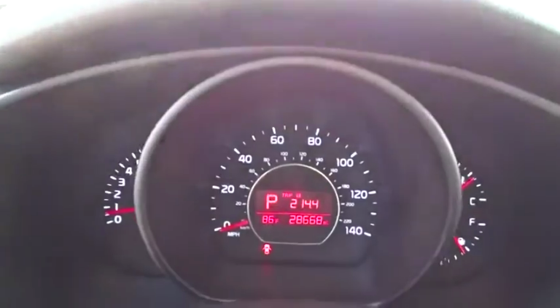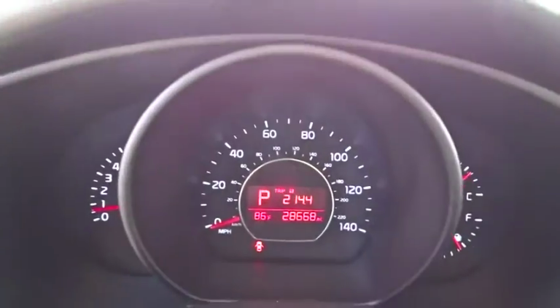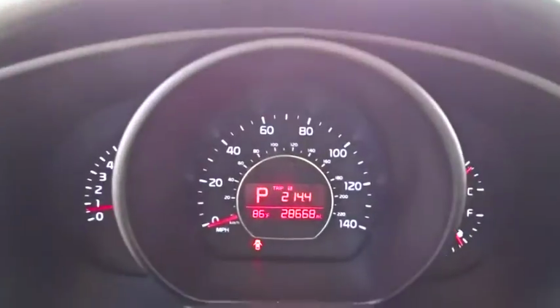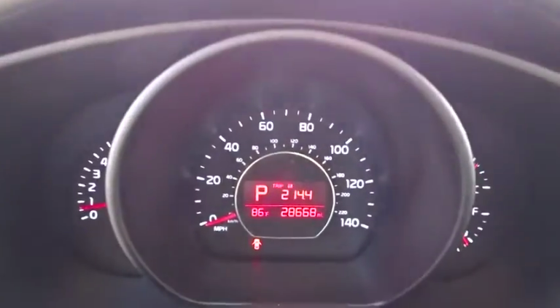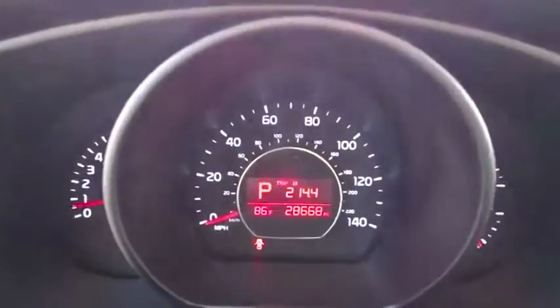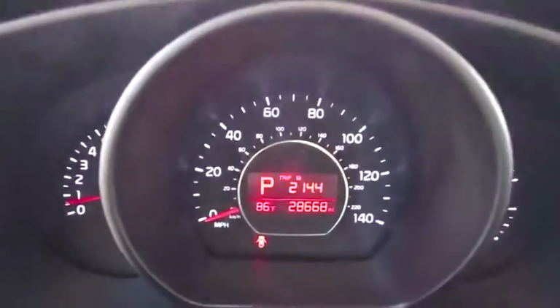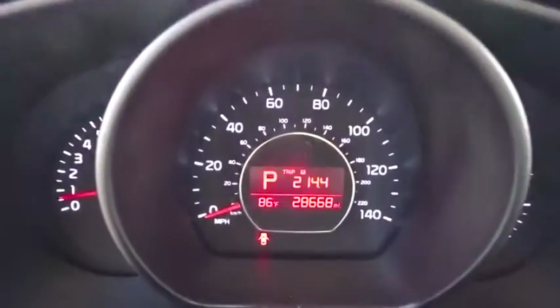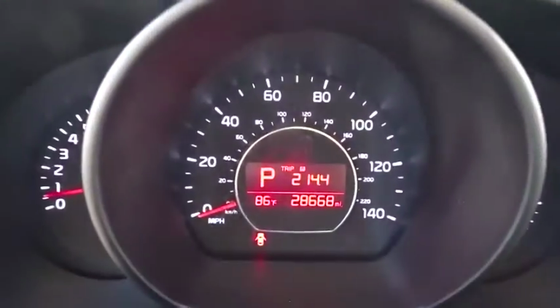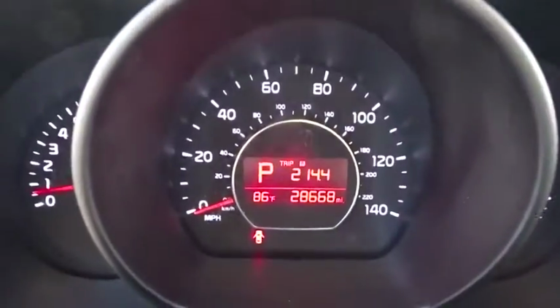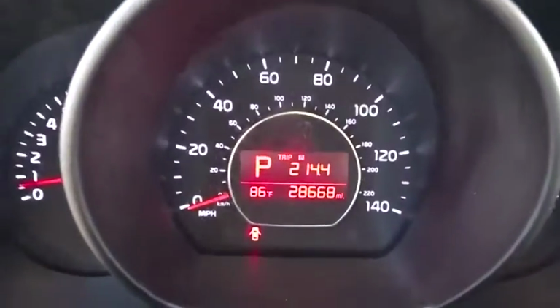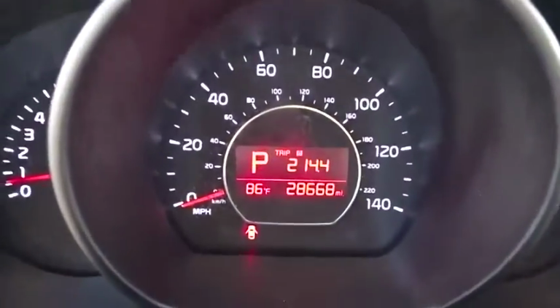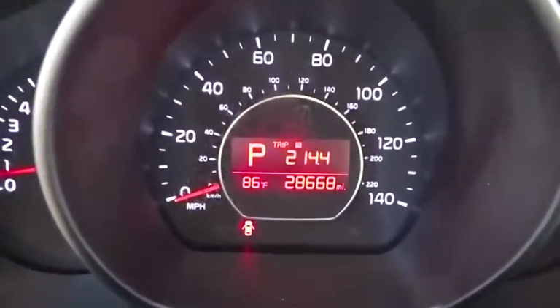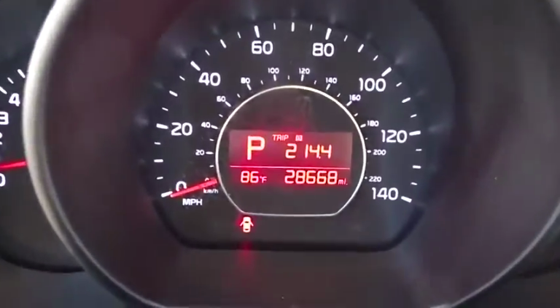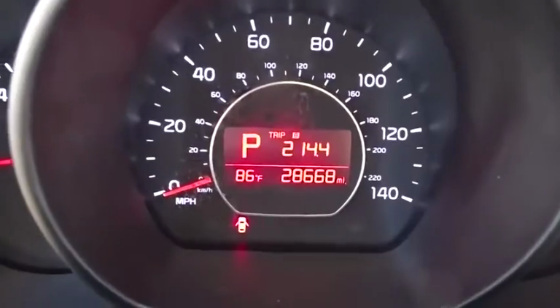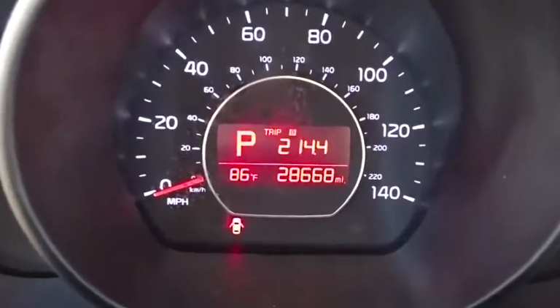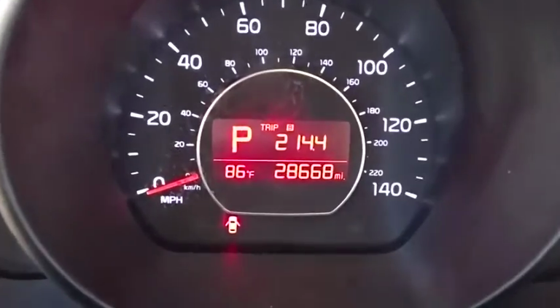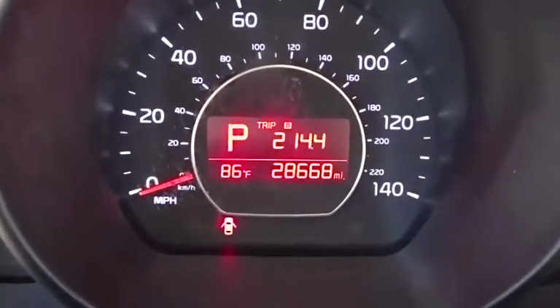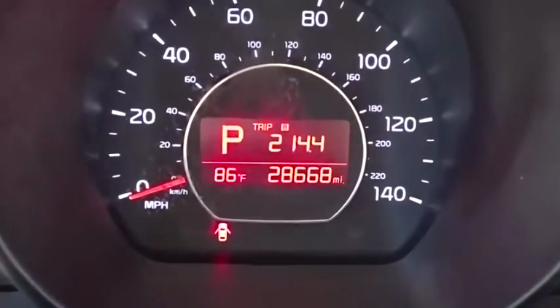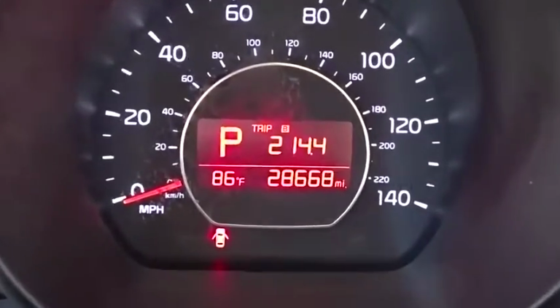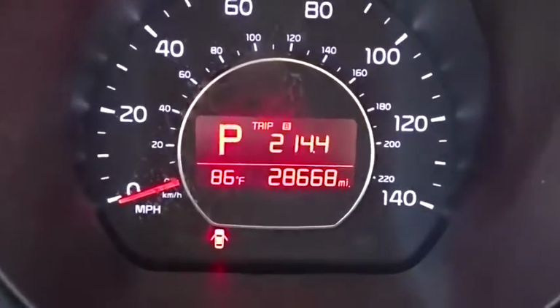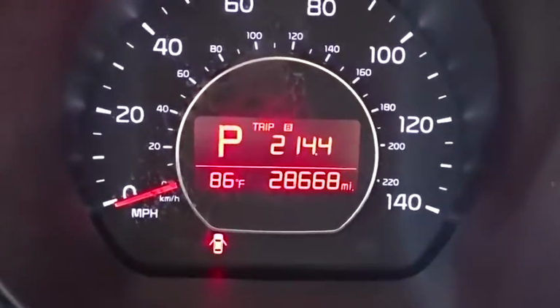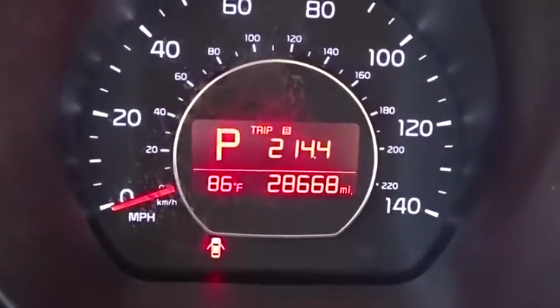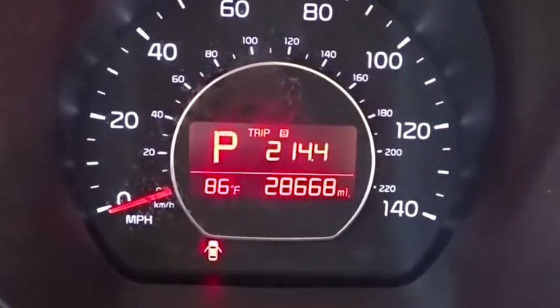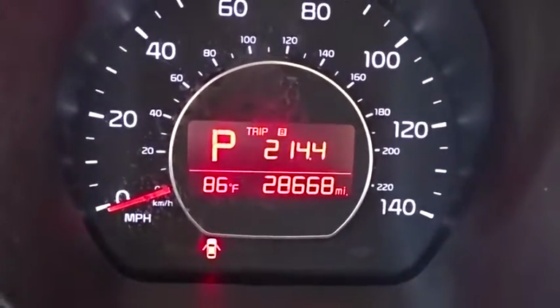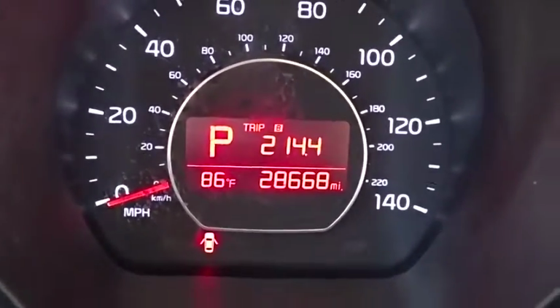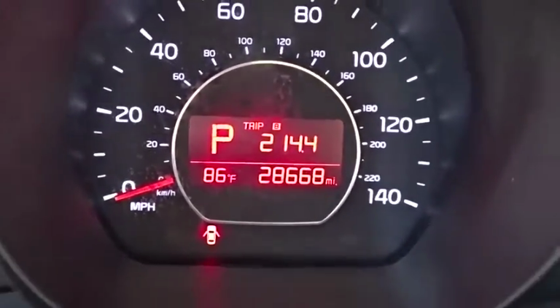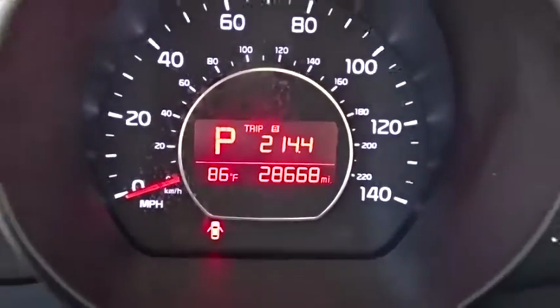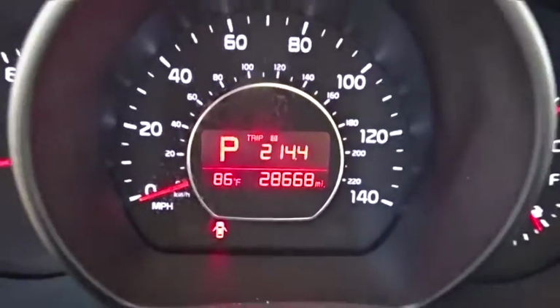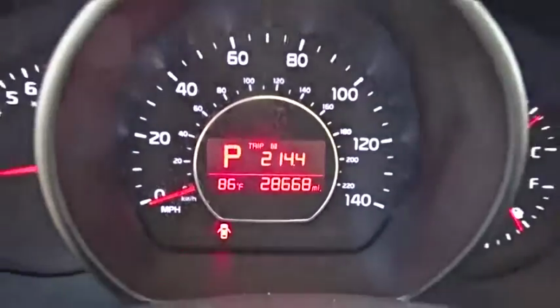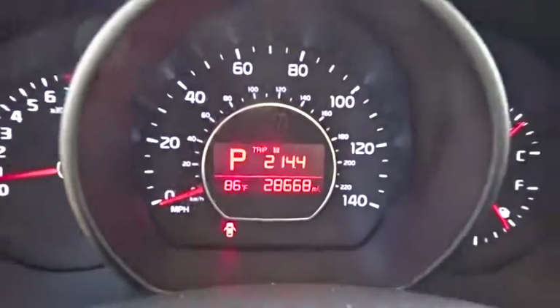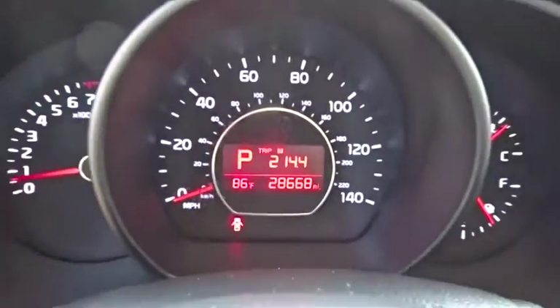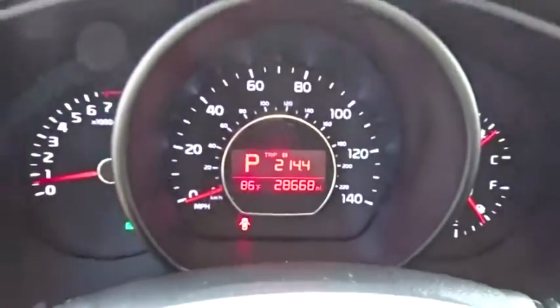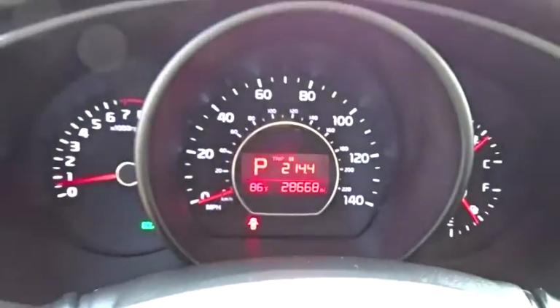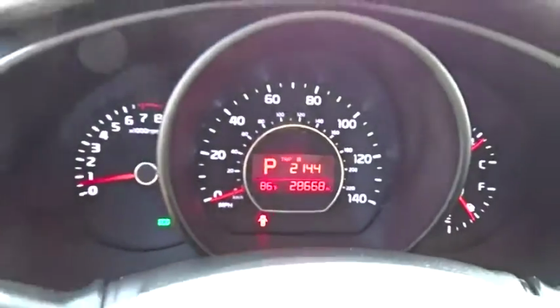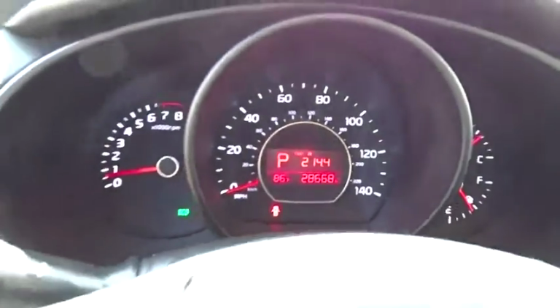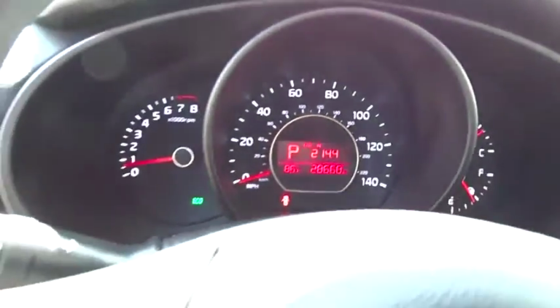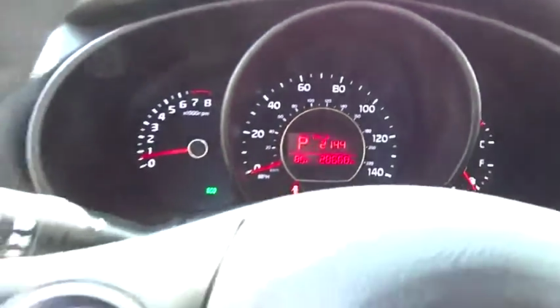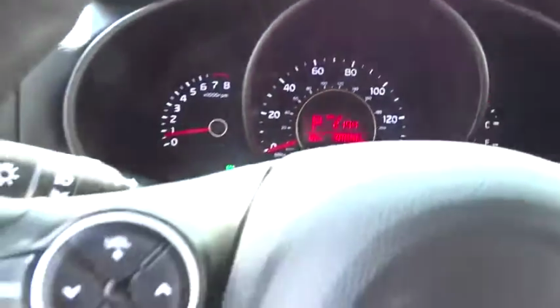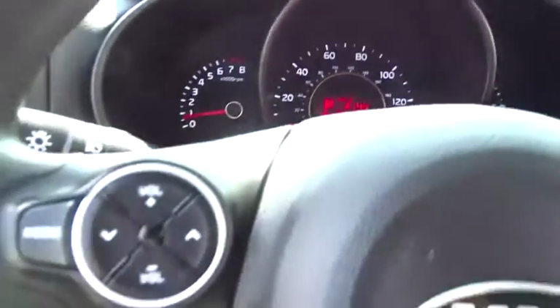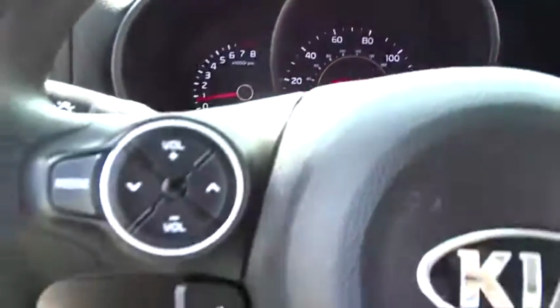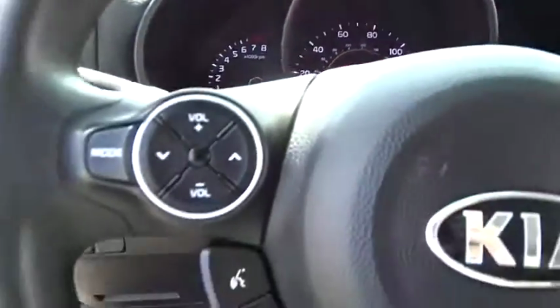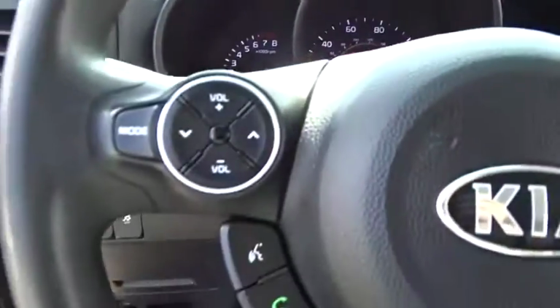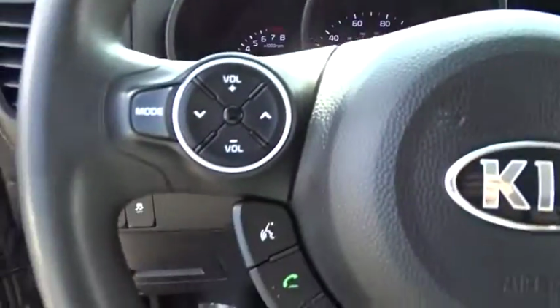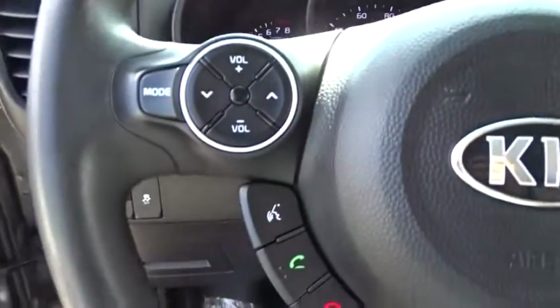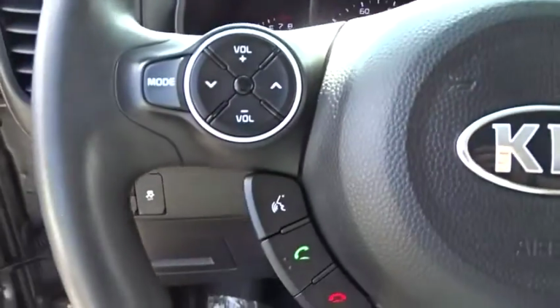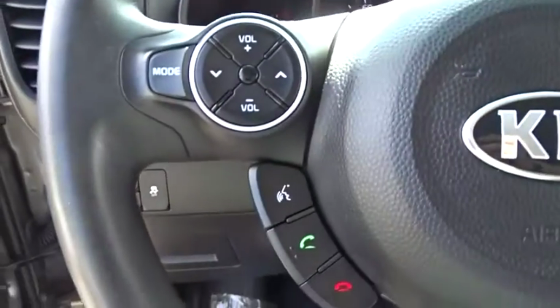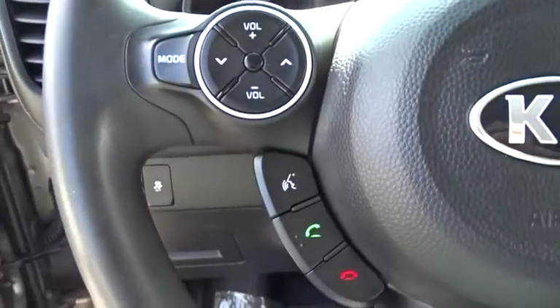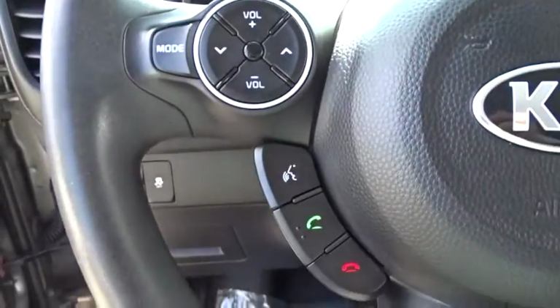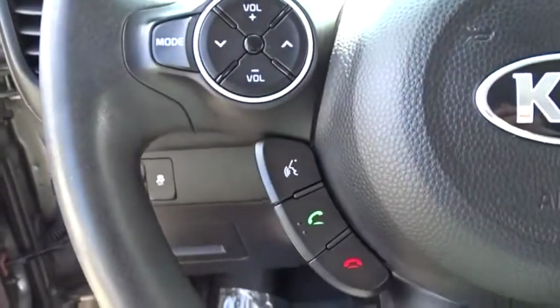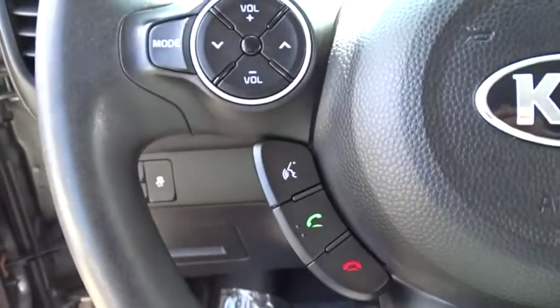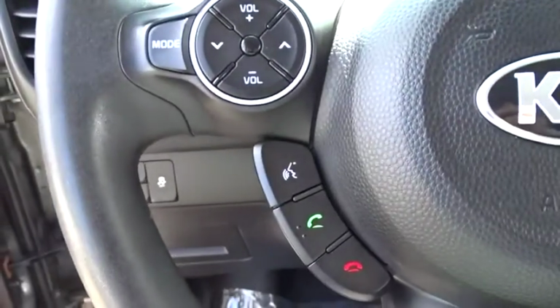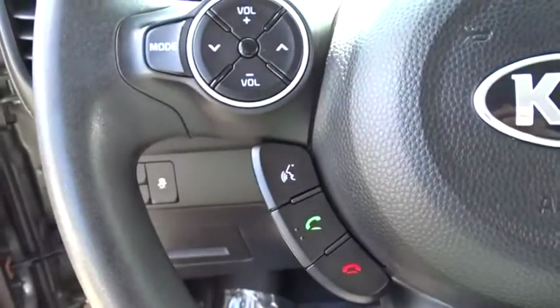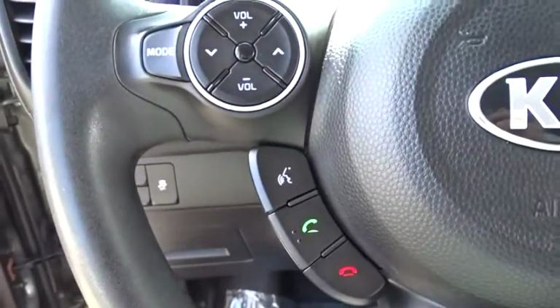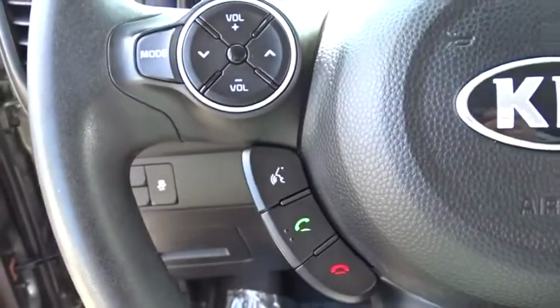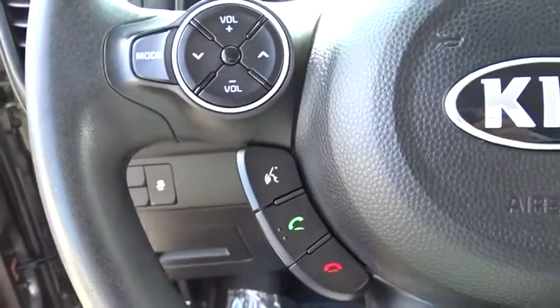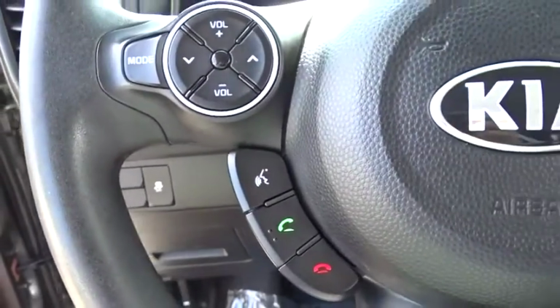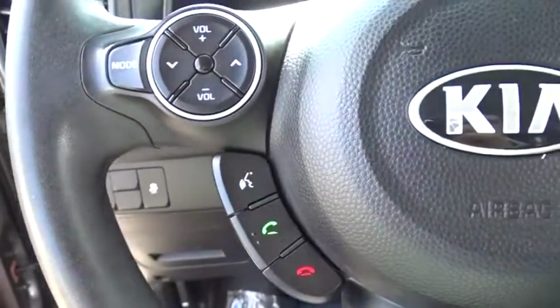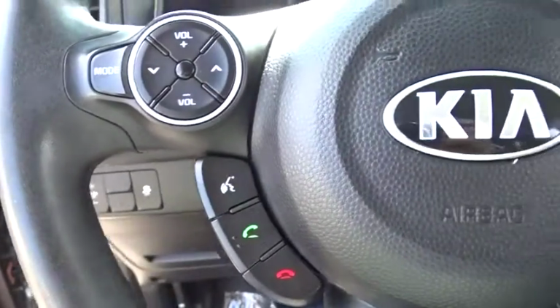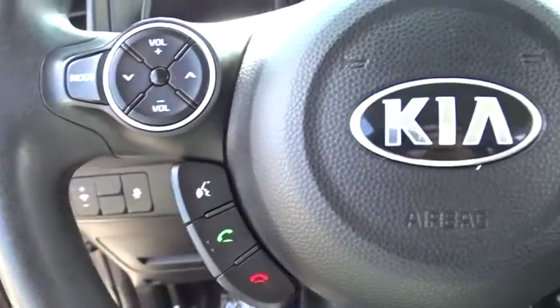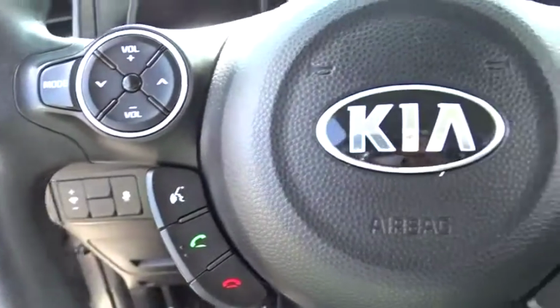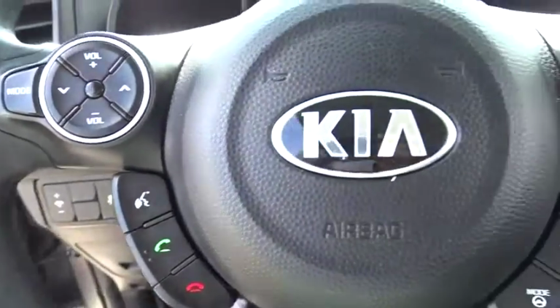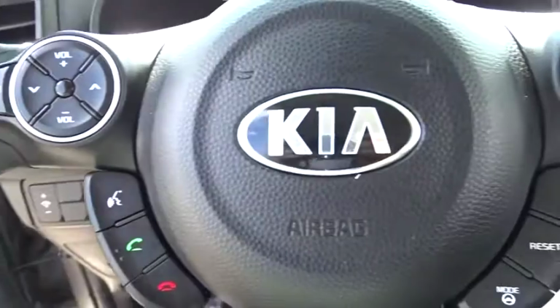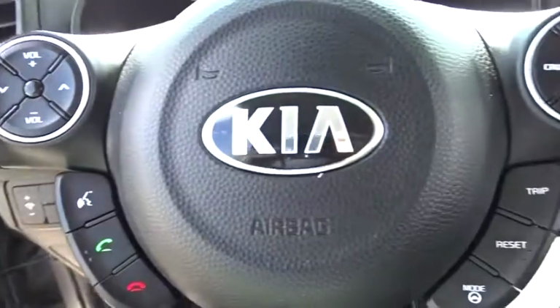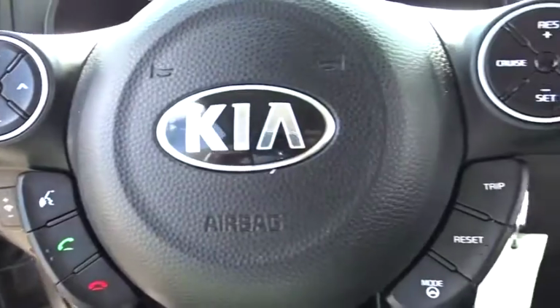Carpeted floor mats, brake assist, rear window wiper, cloth seat trim, driver vanity mirror, front reading lamps.